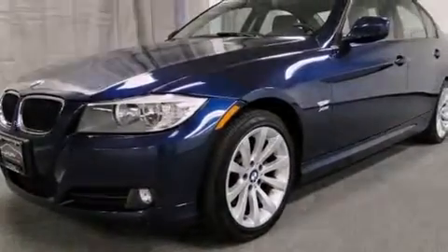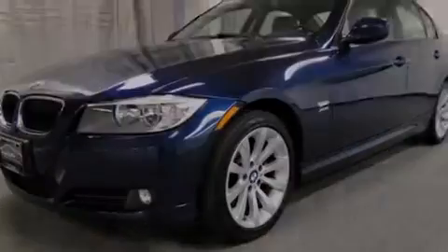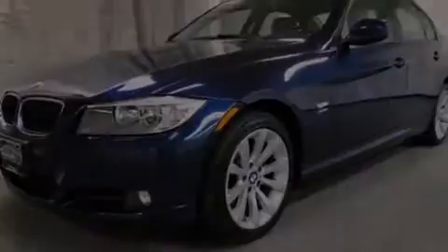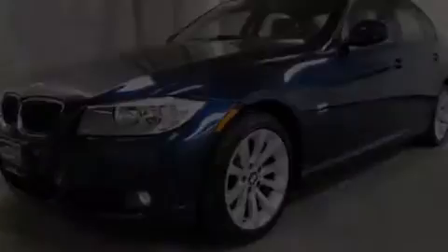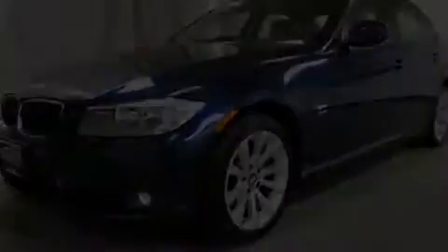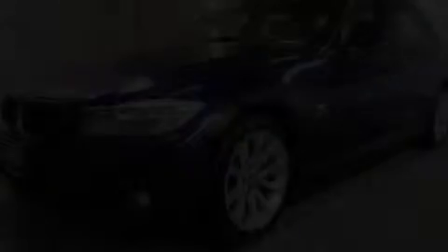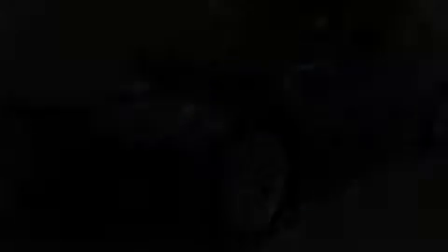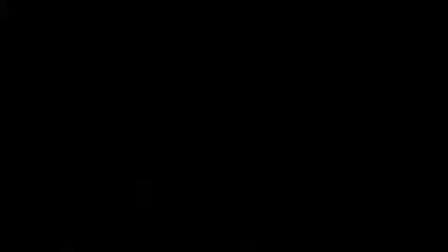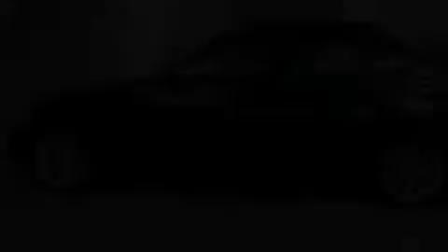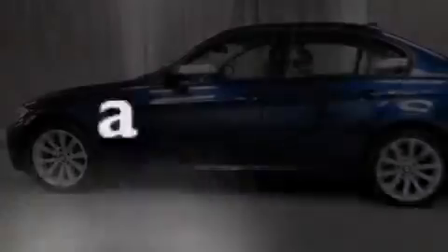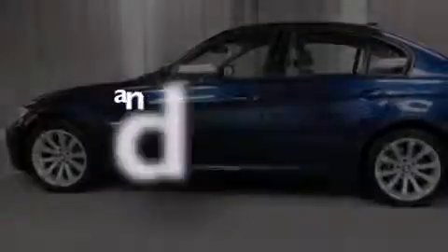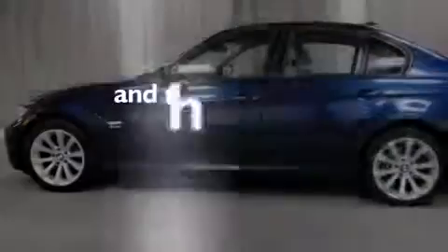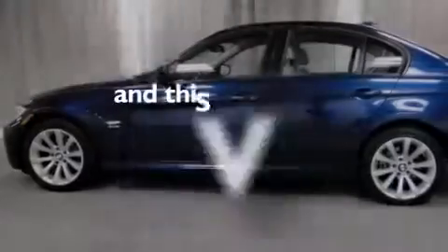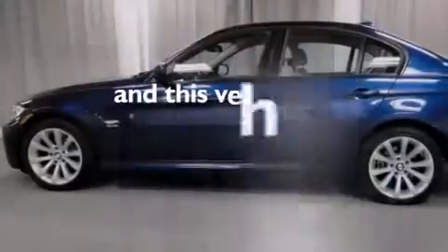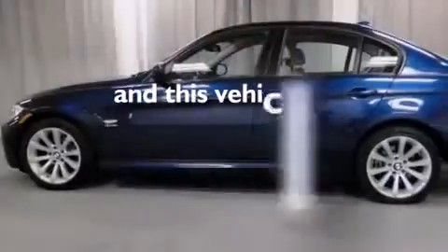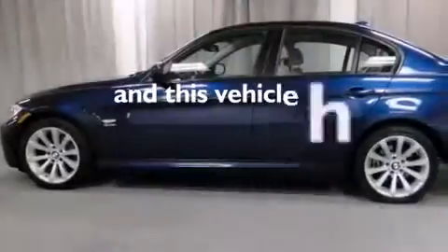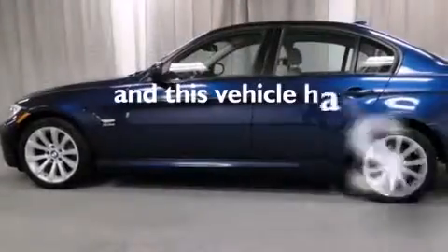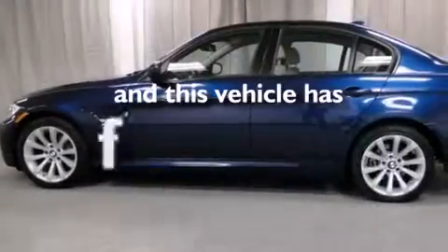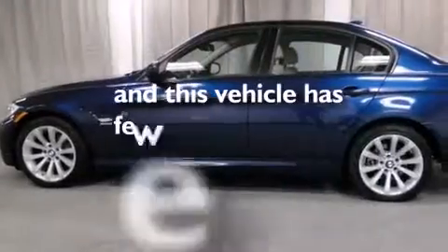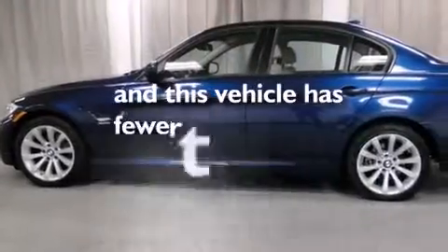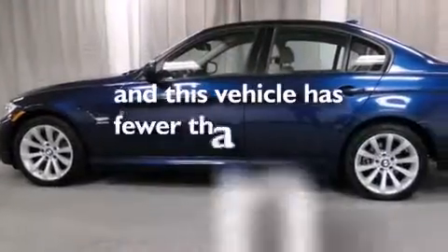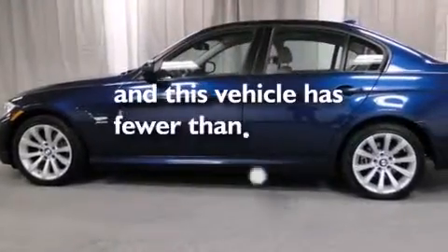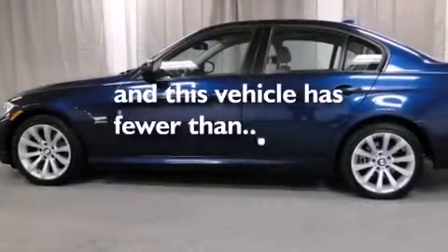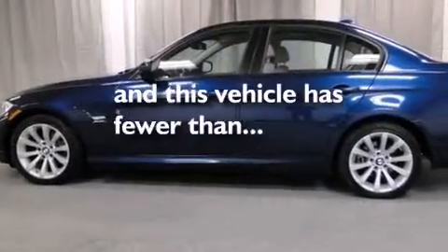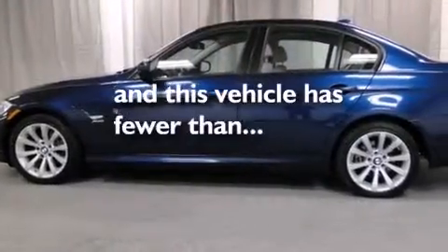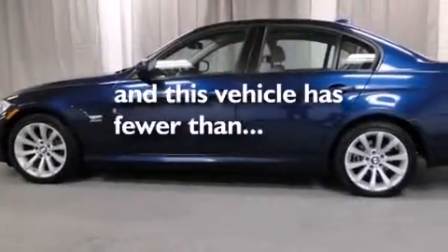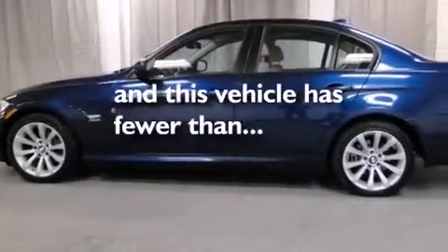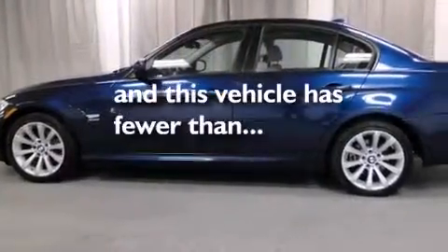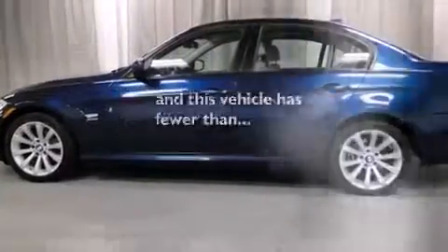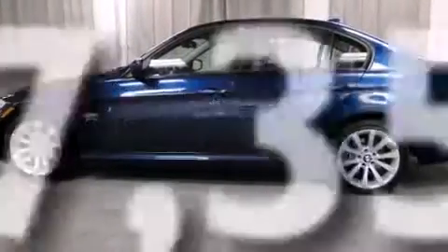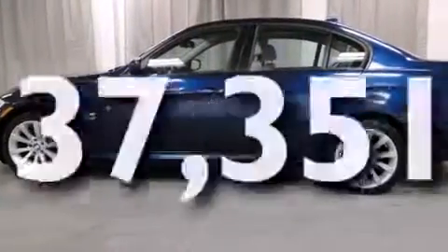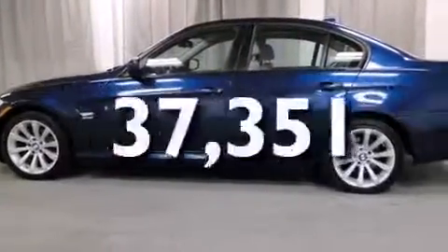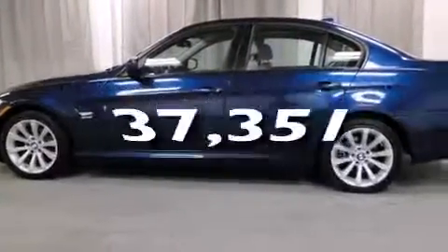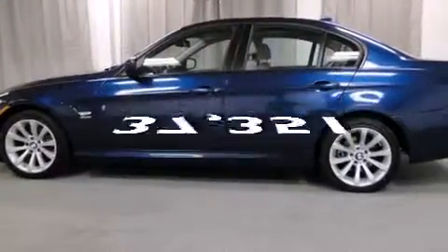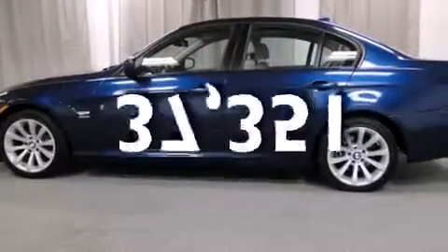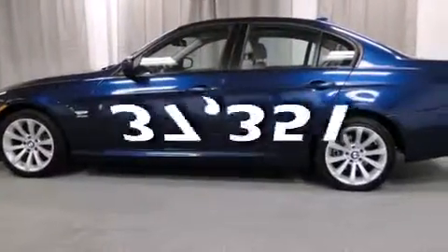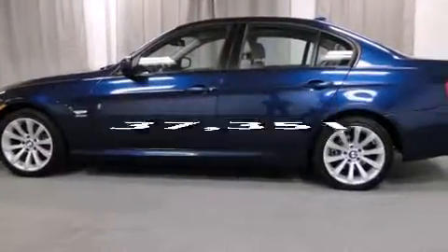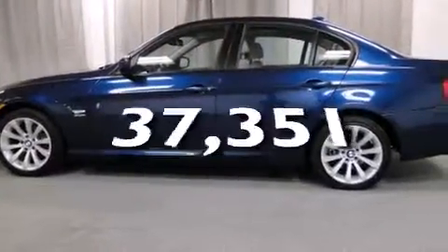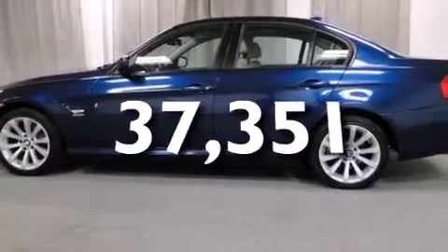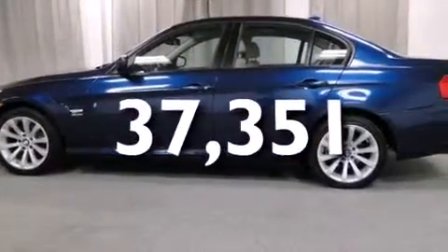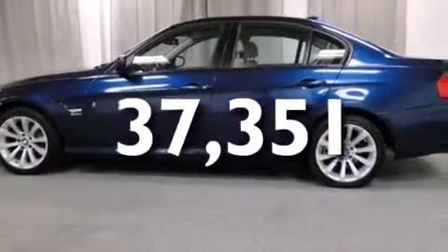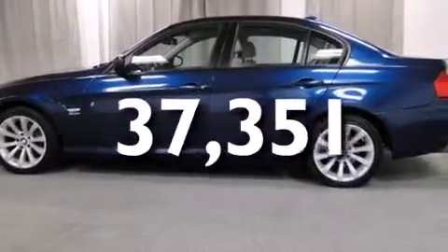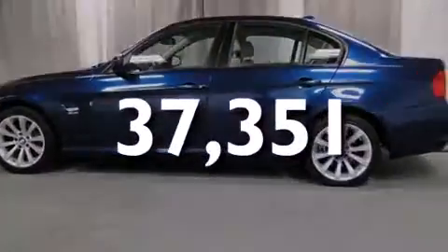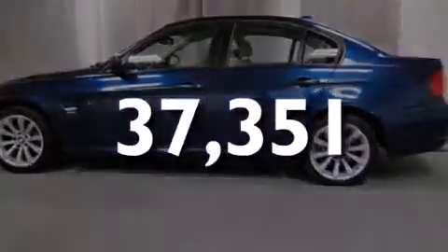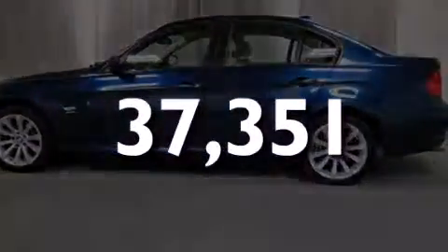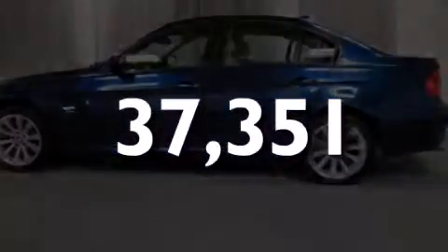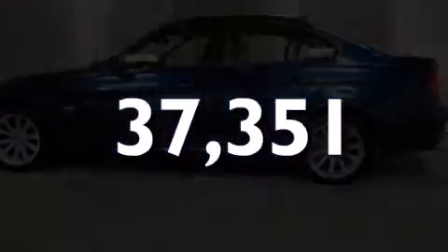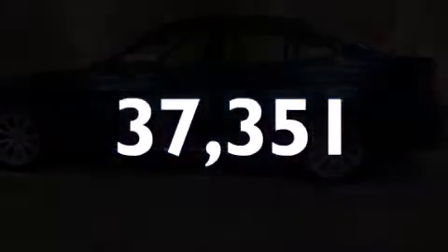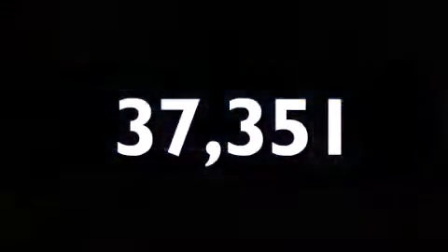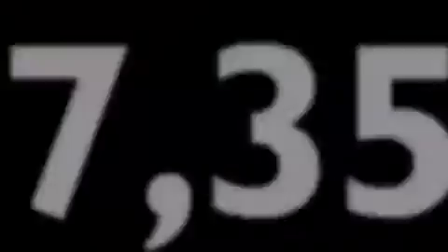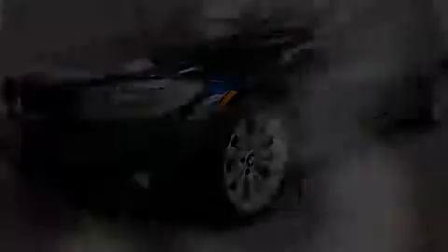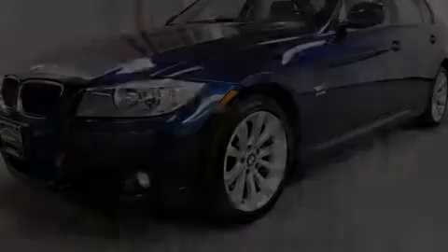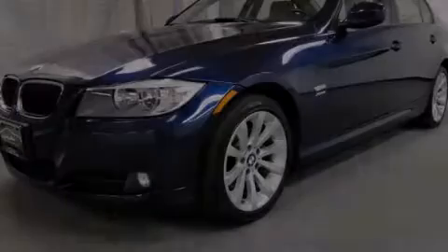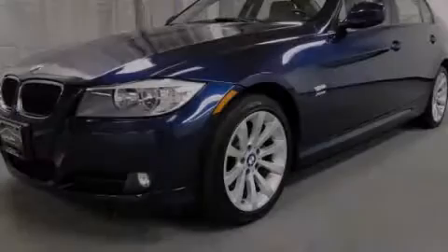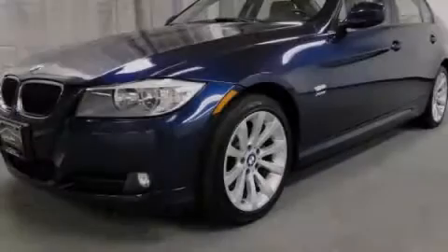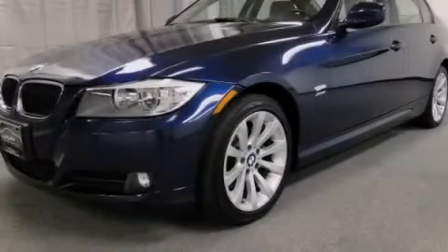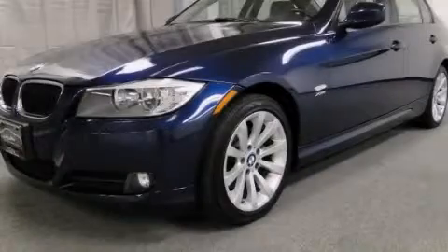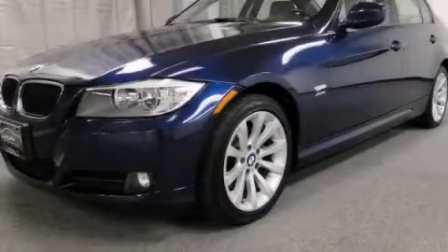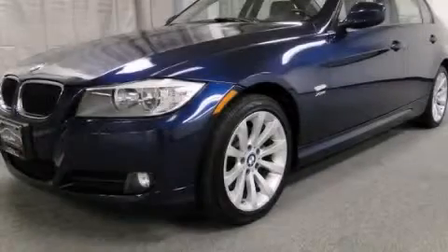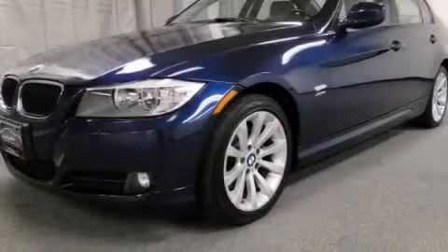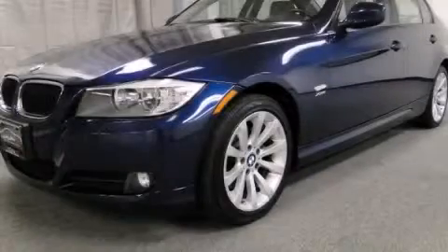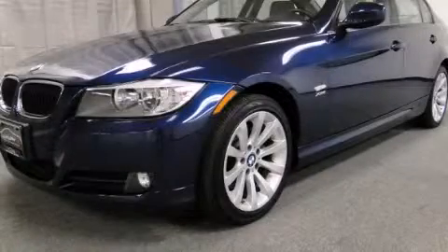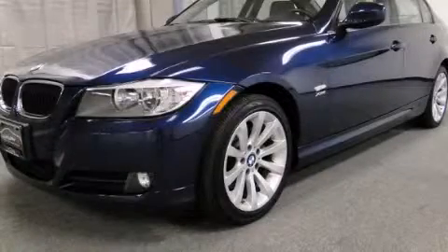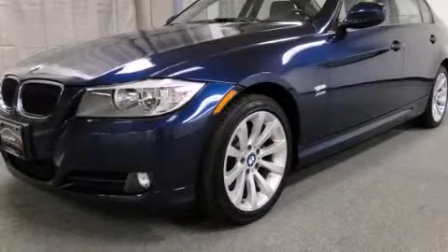This vehicle has less than 38,000 miles. Stop by today and test drive this automobile for yourself.